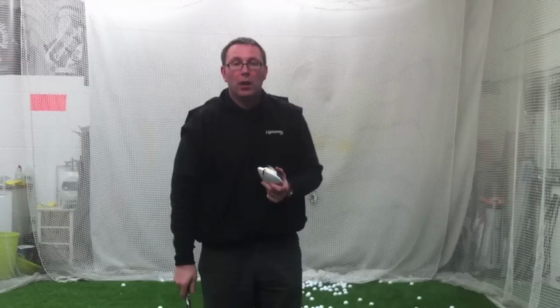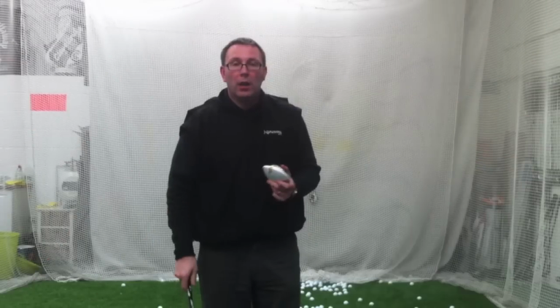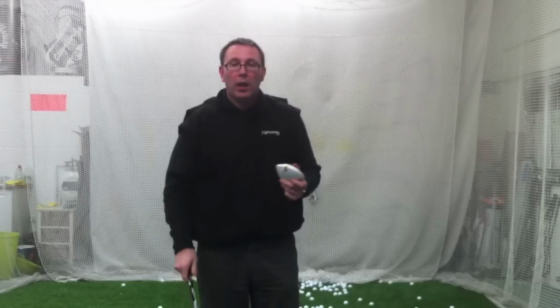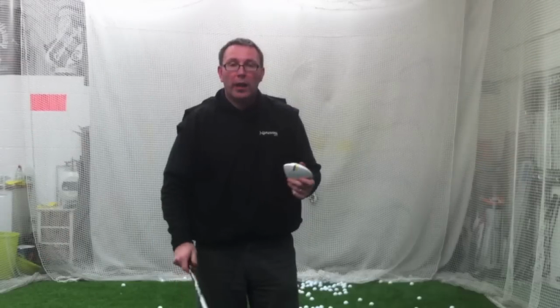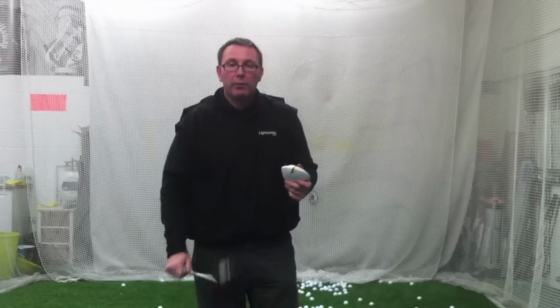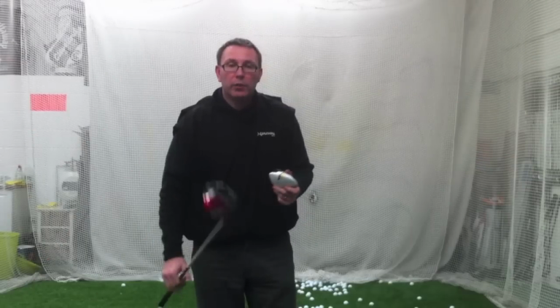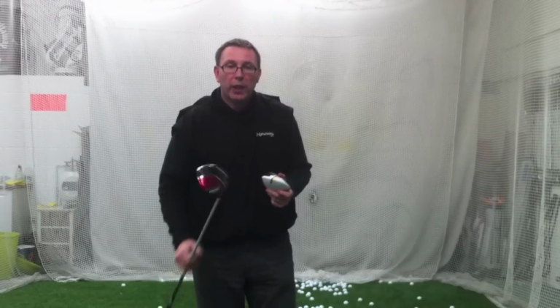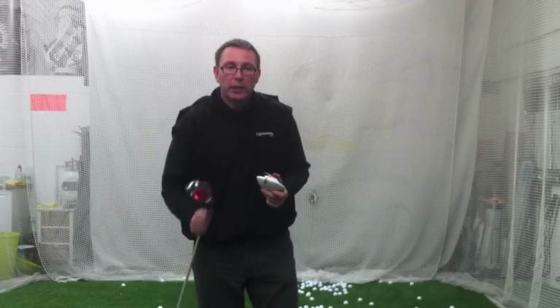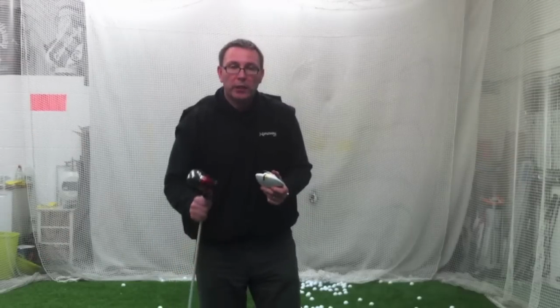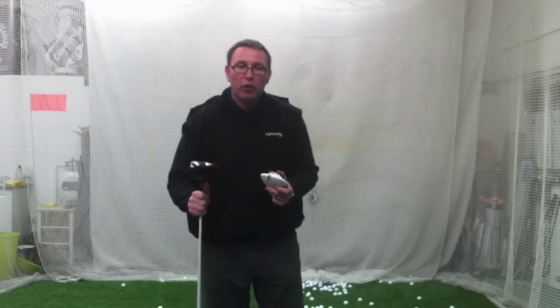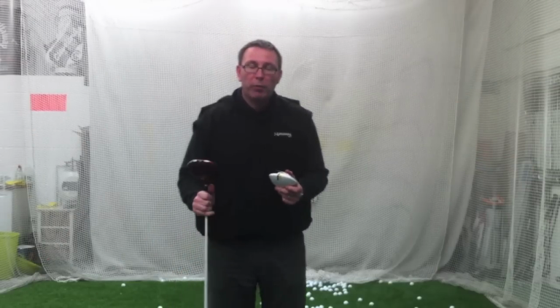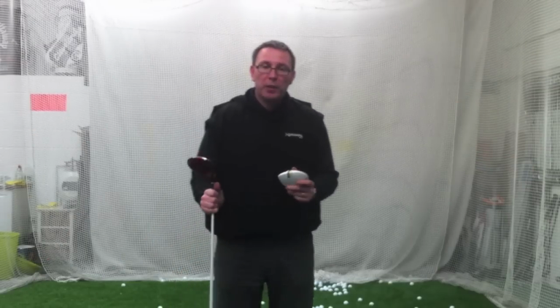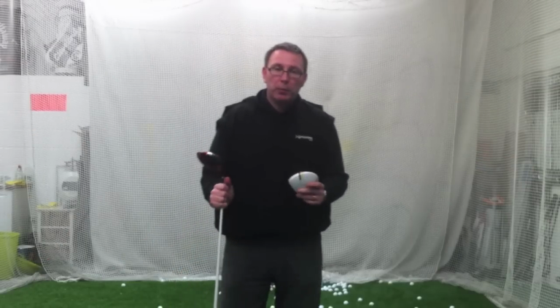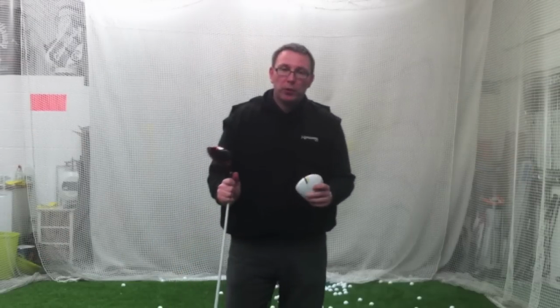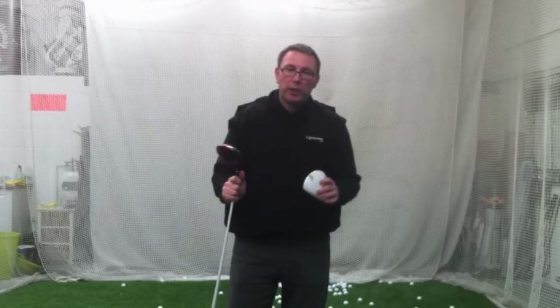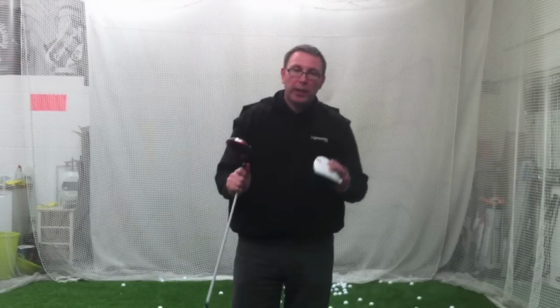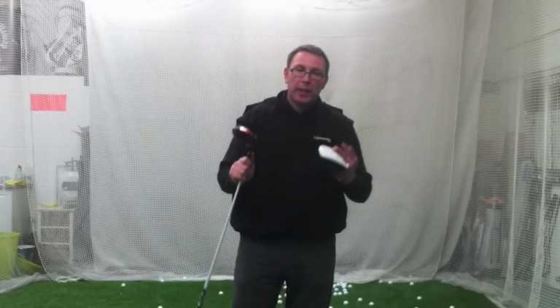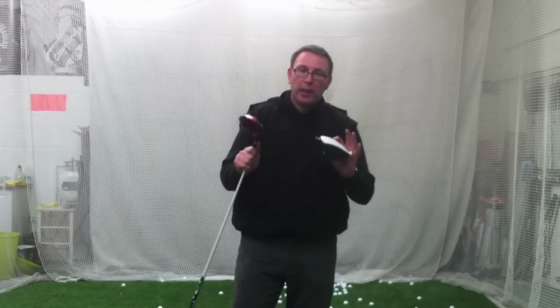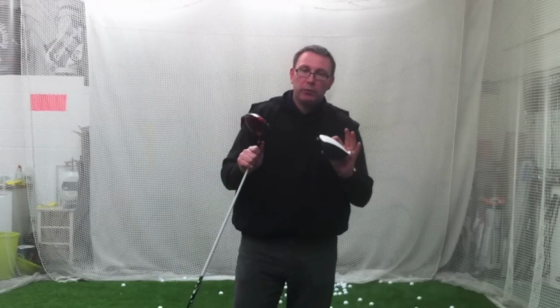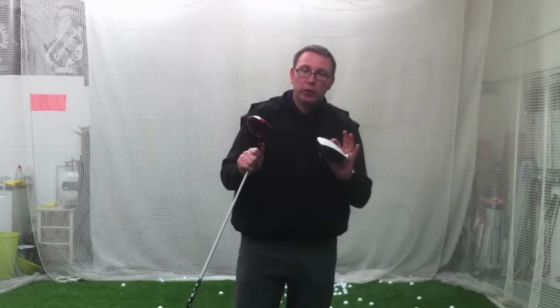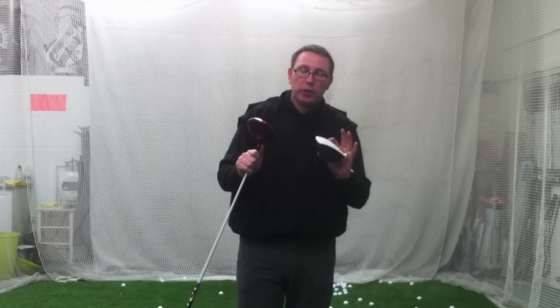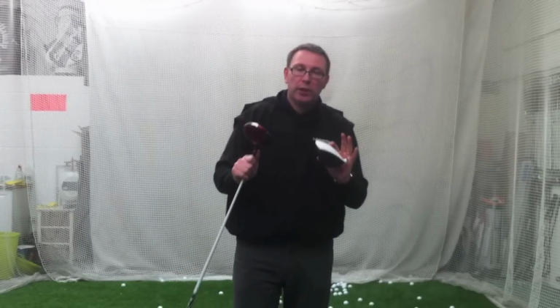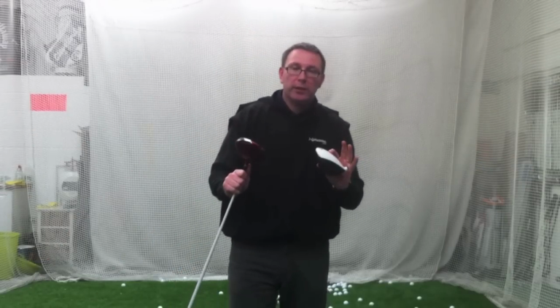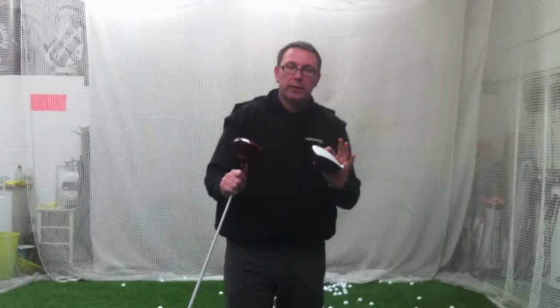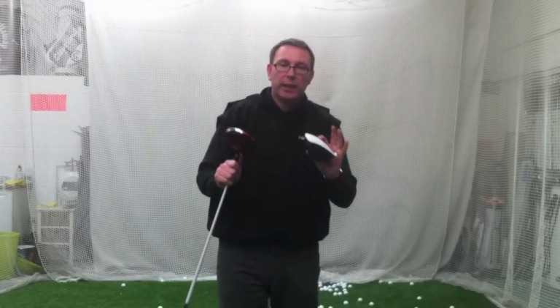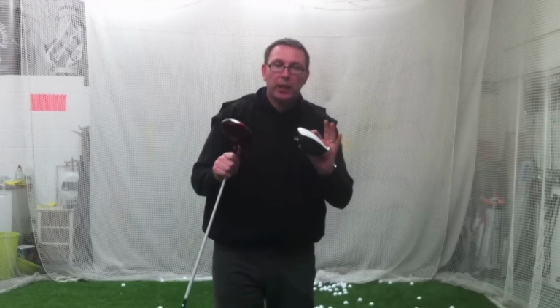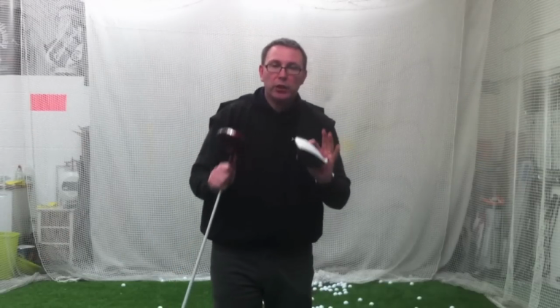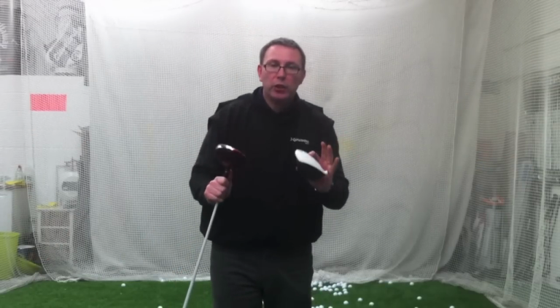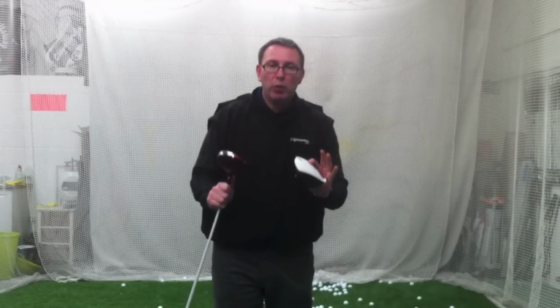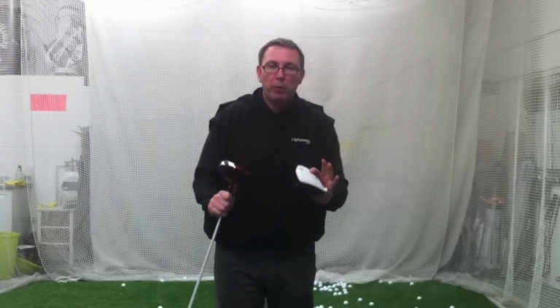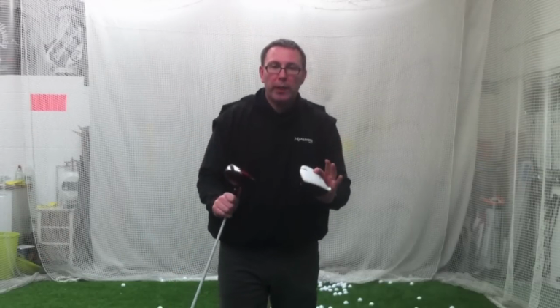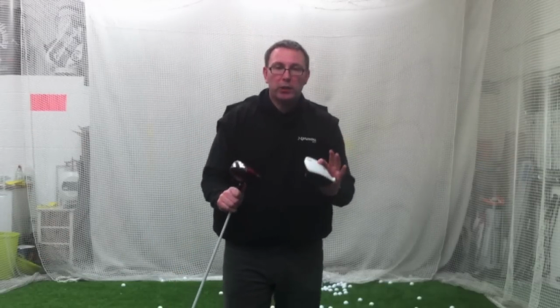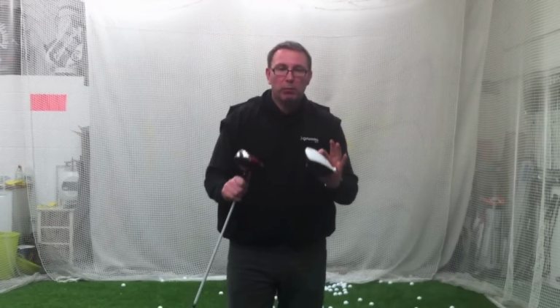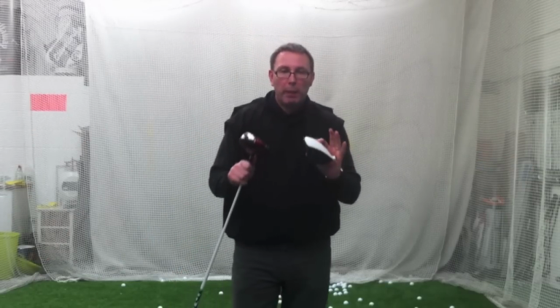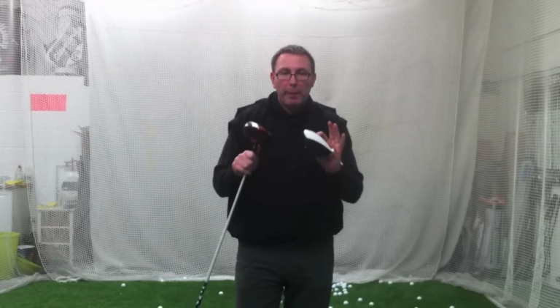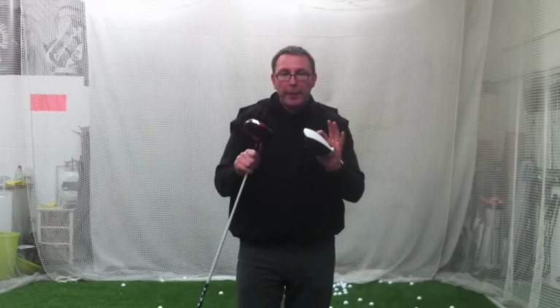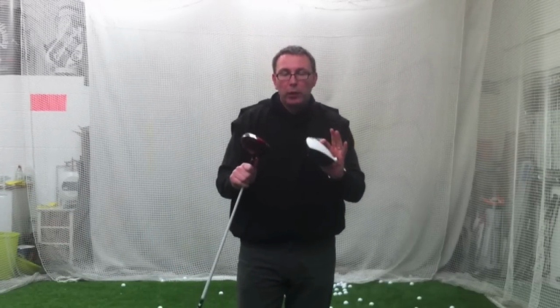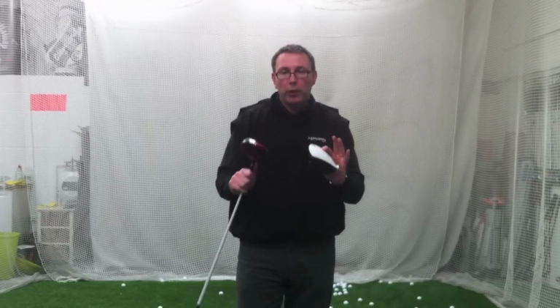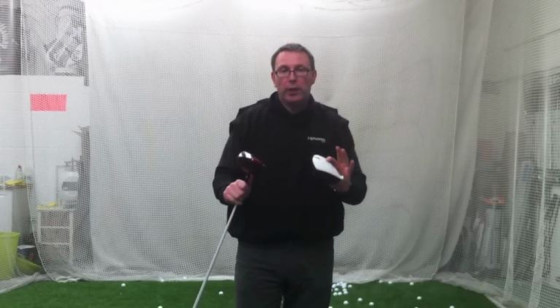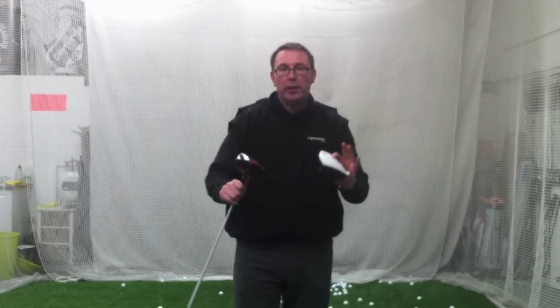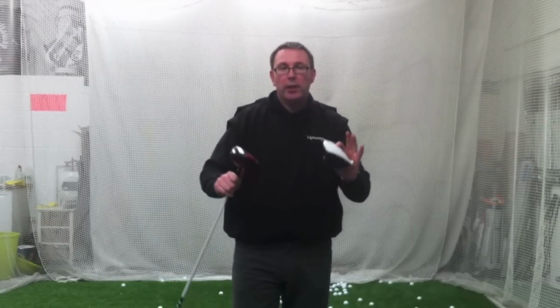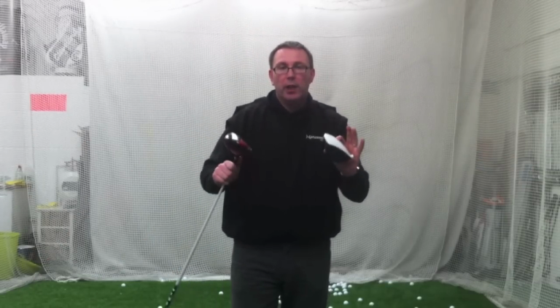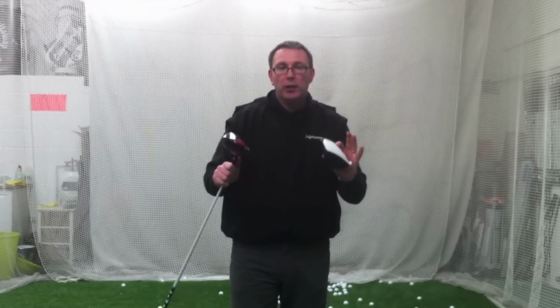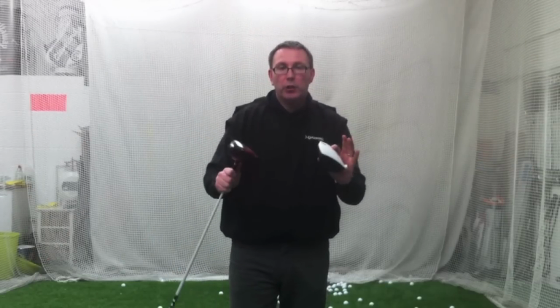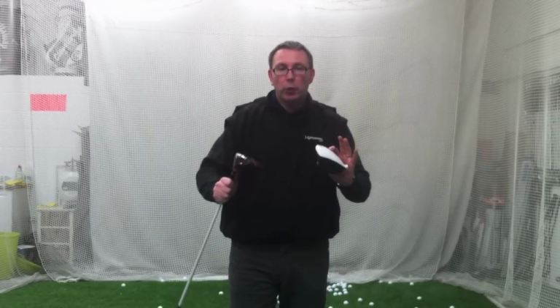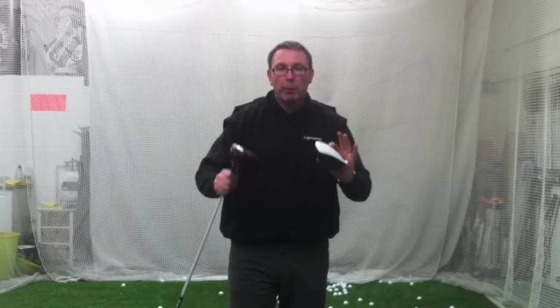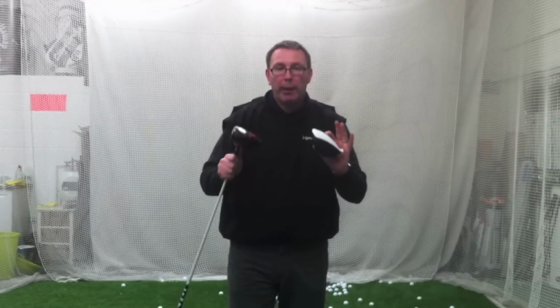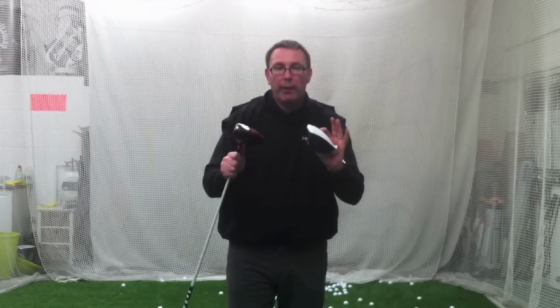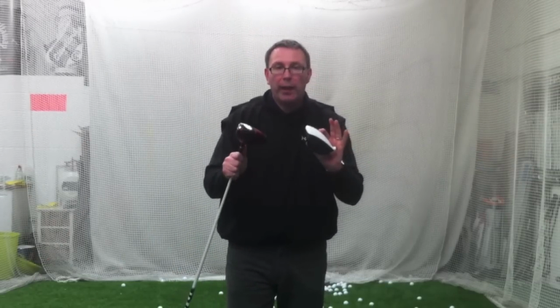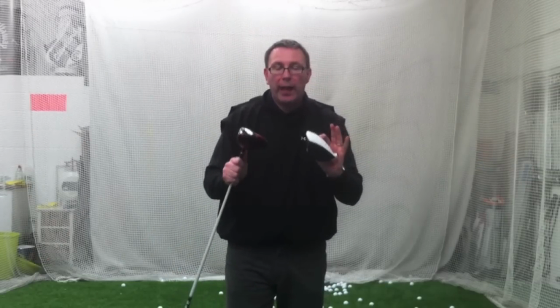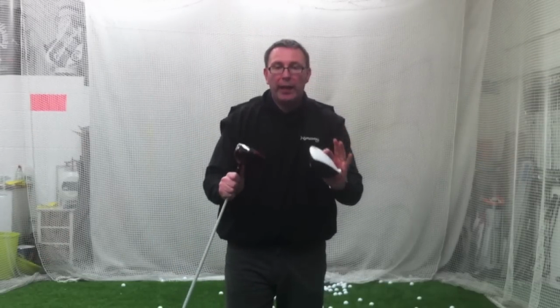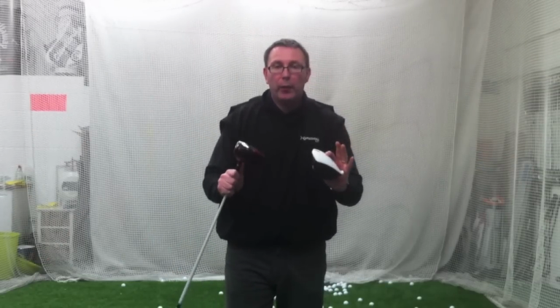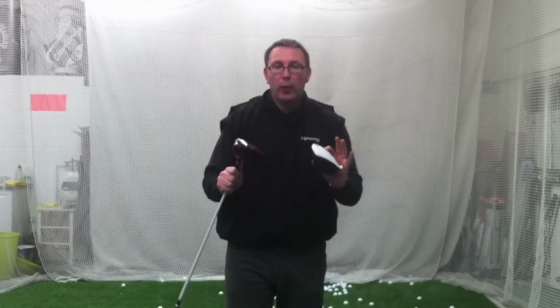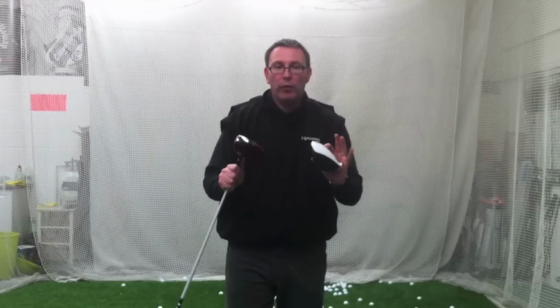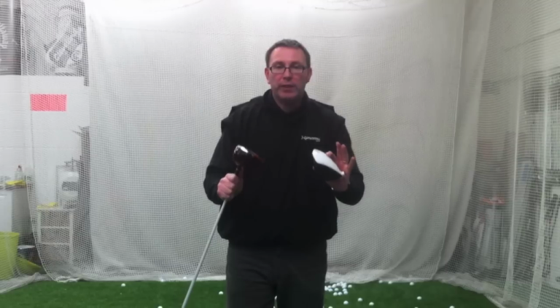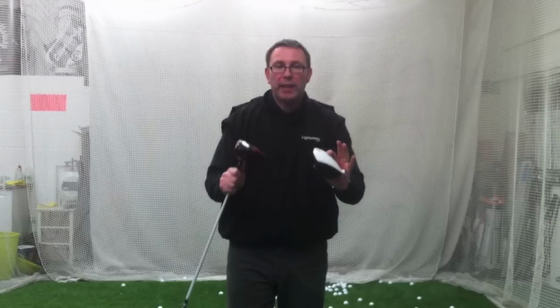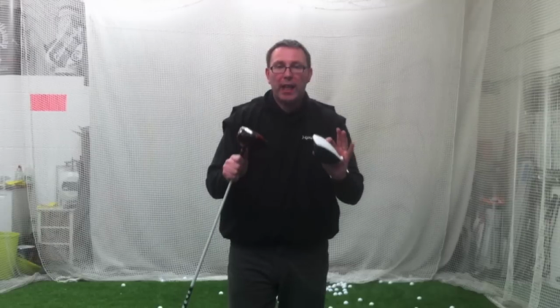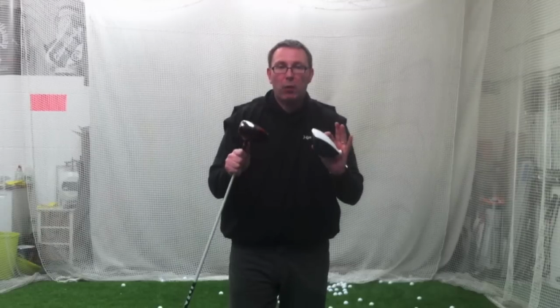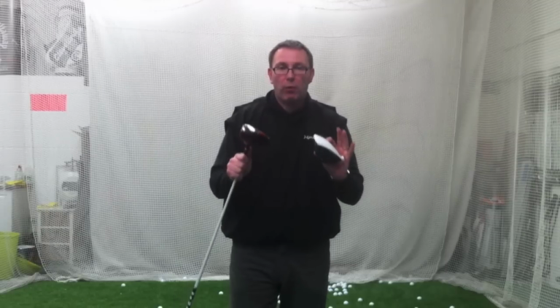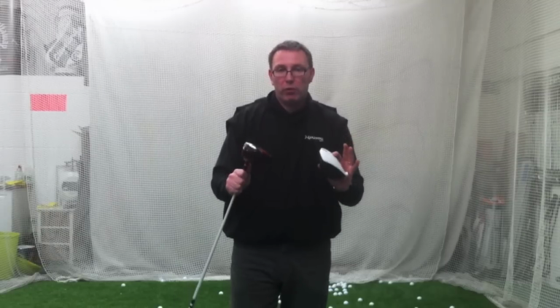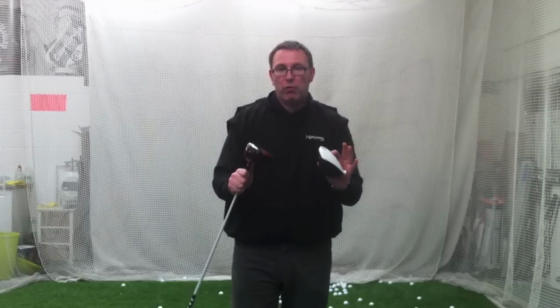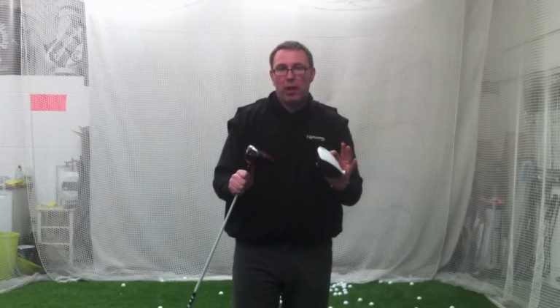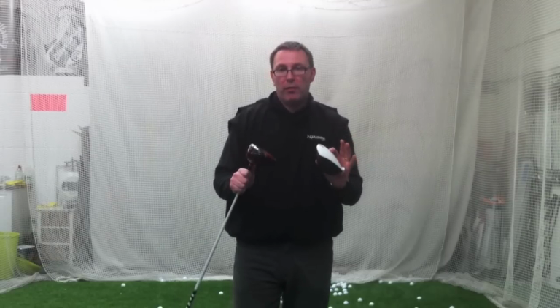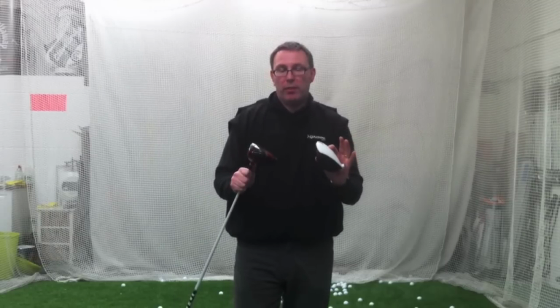Hi, Jason at Golf Principles here. I'm just going to take two minutes — or maybe a bit longer — to talk about angle of attack with a driver.